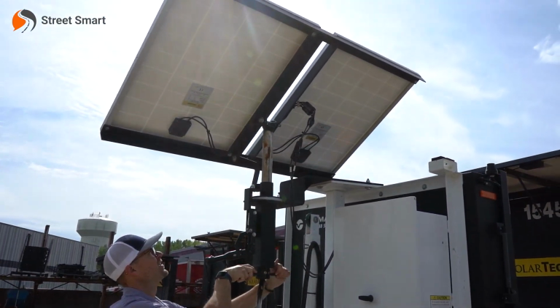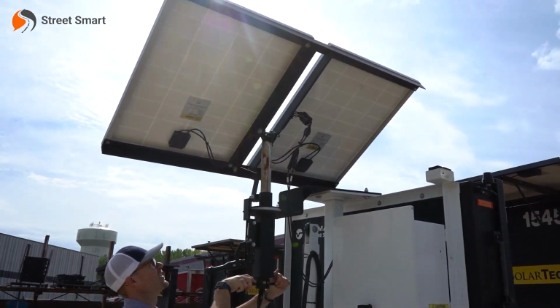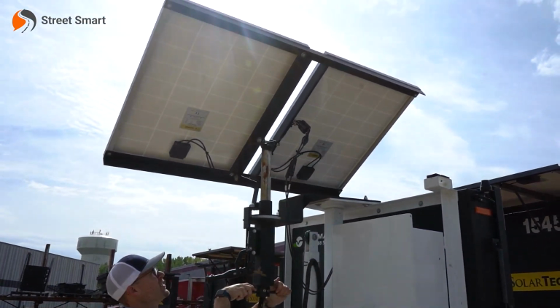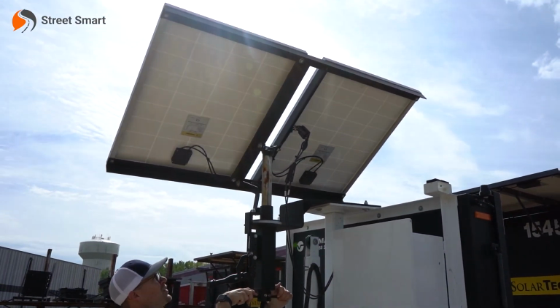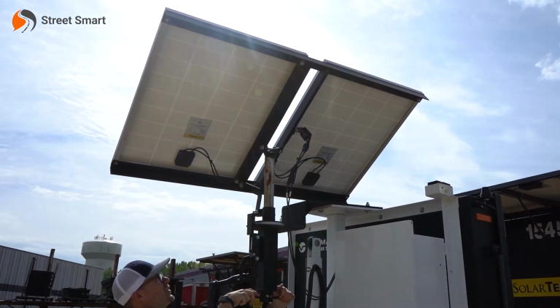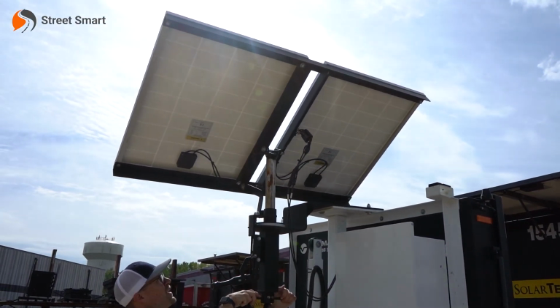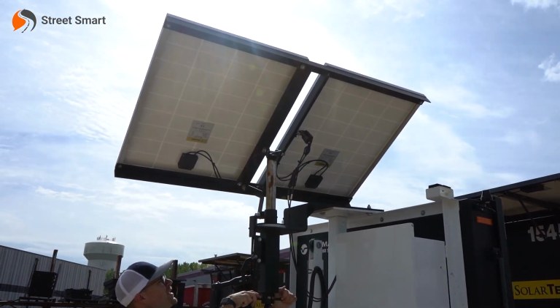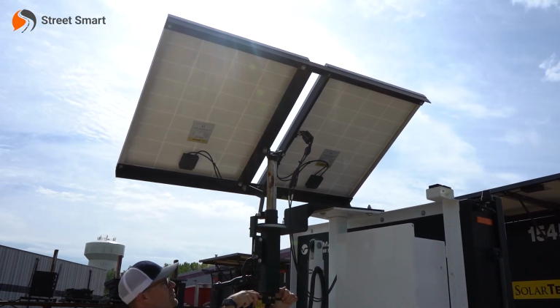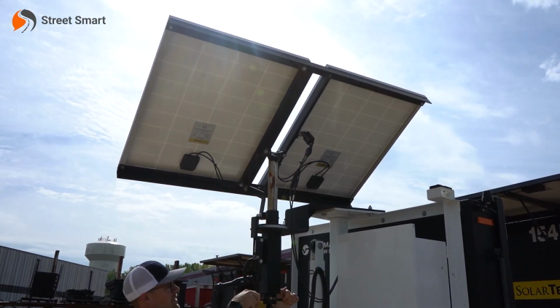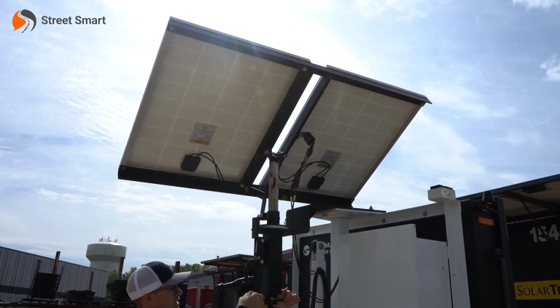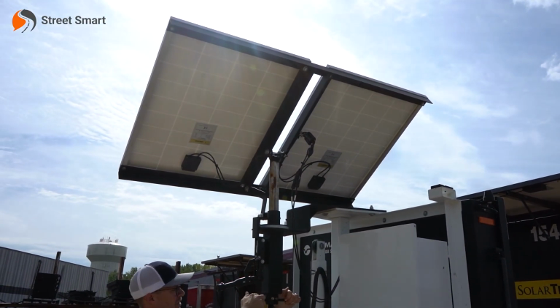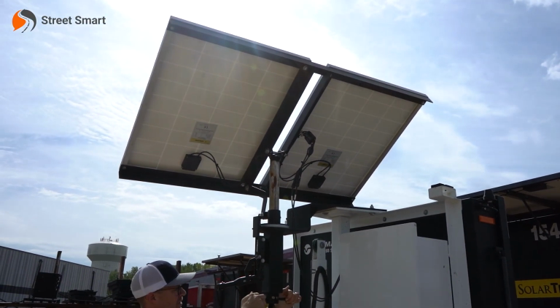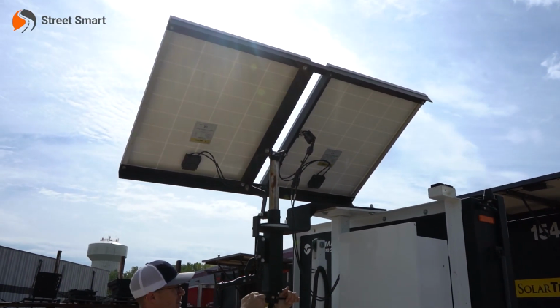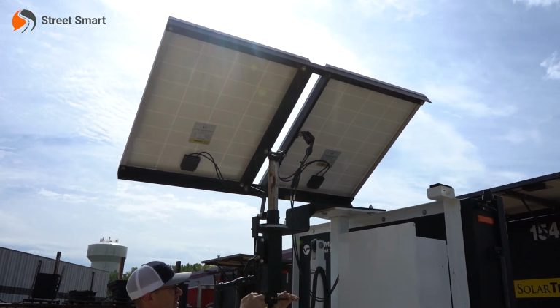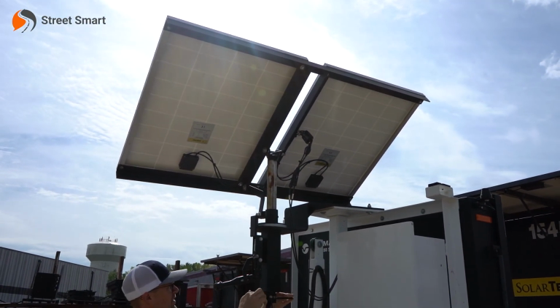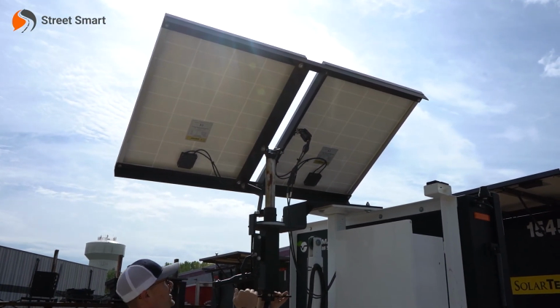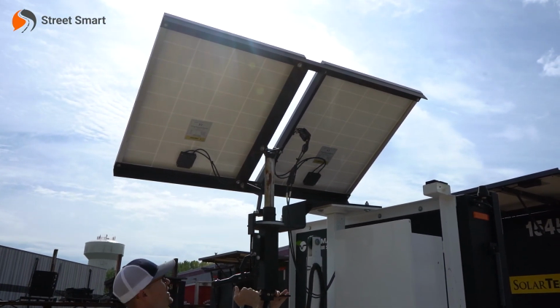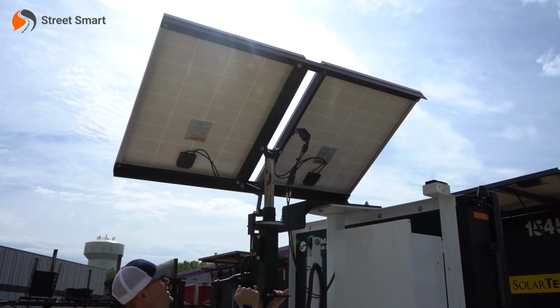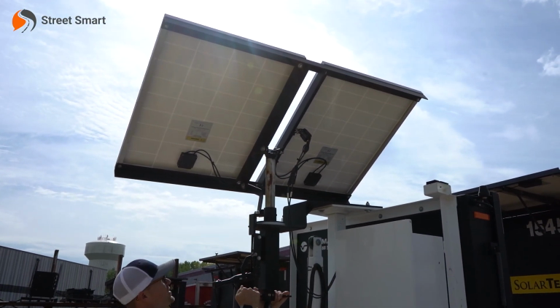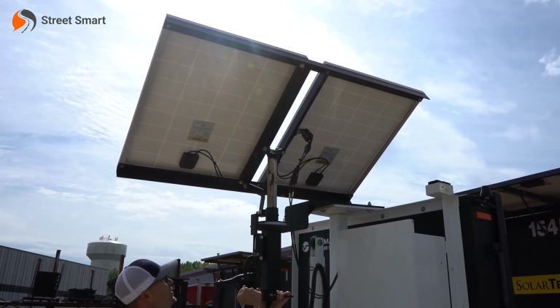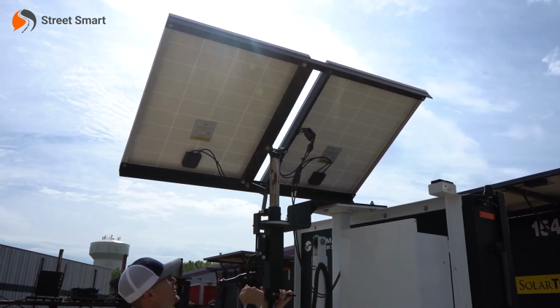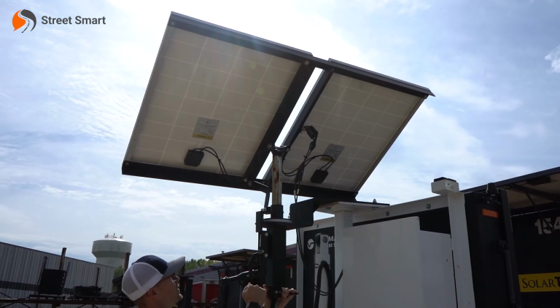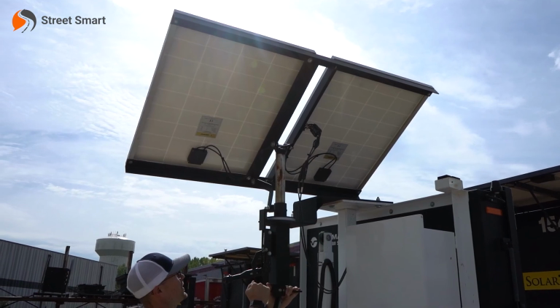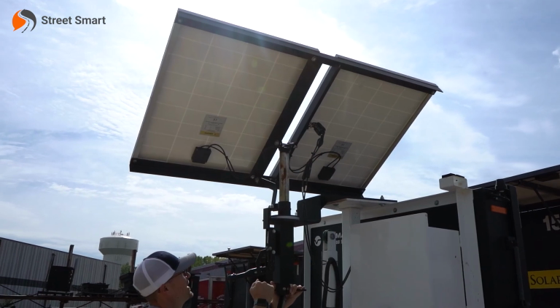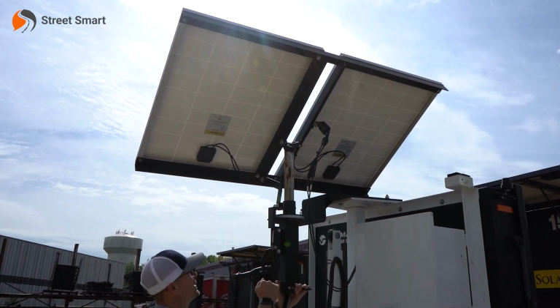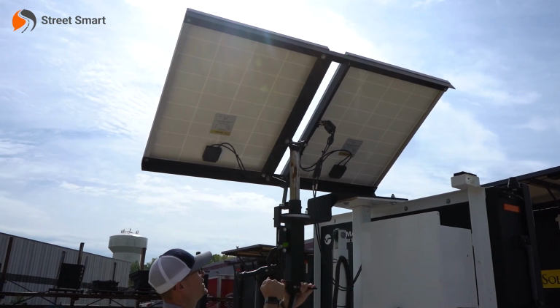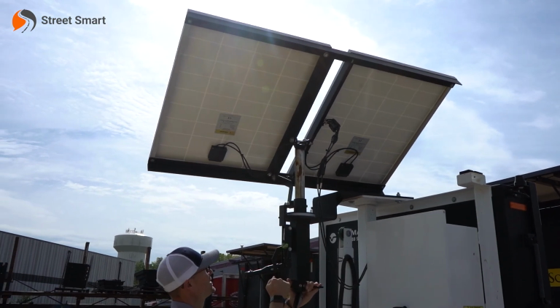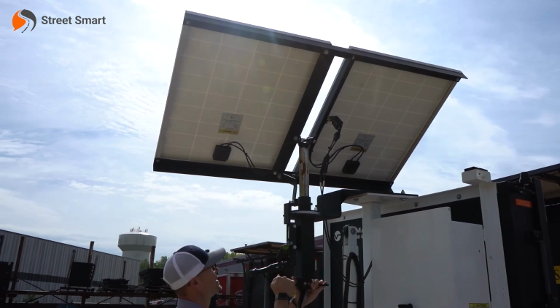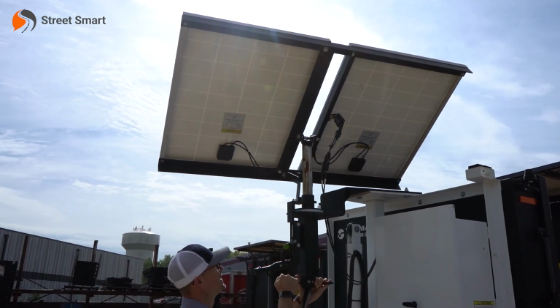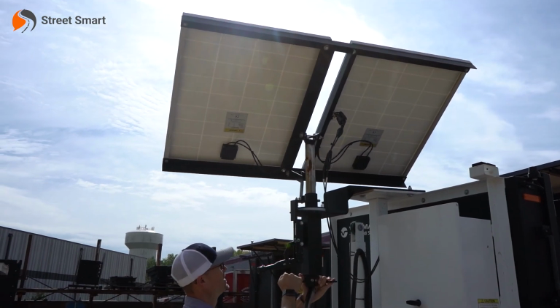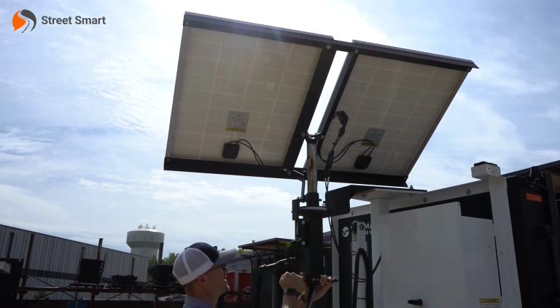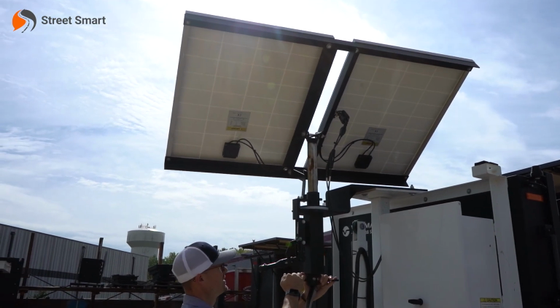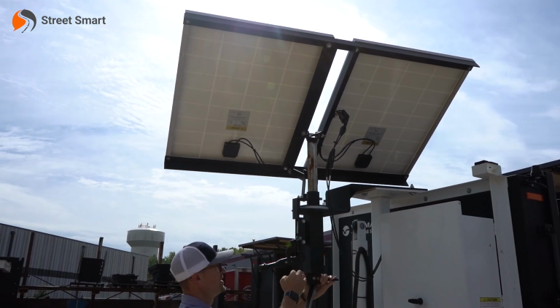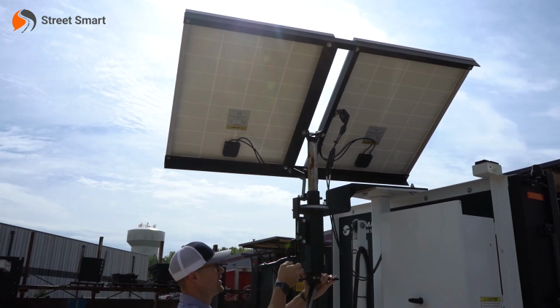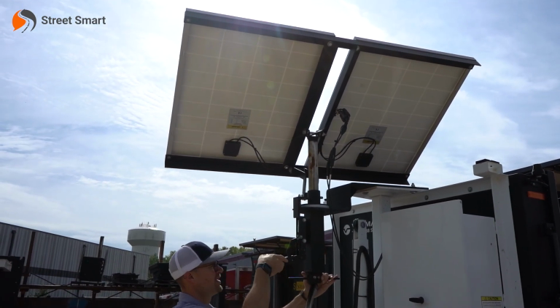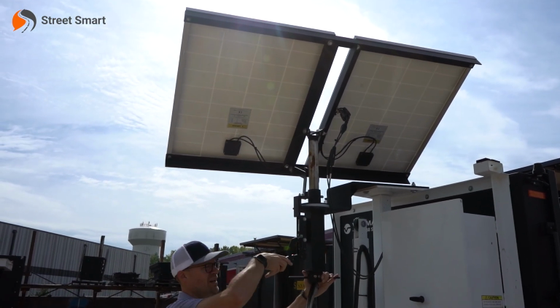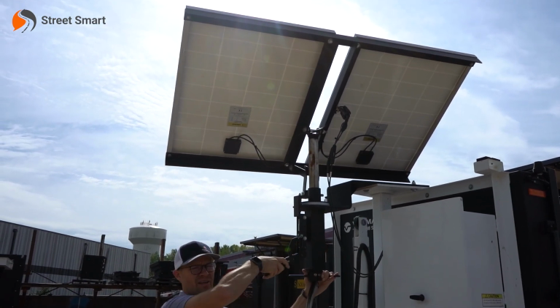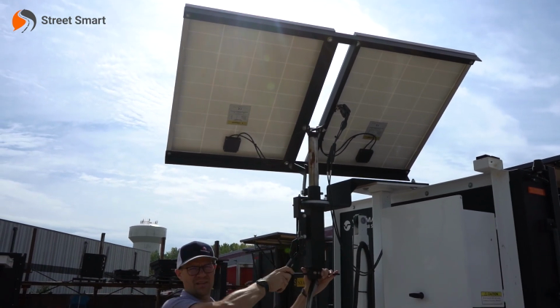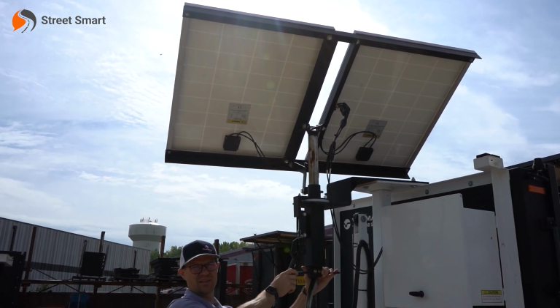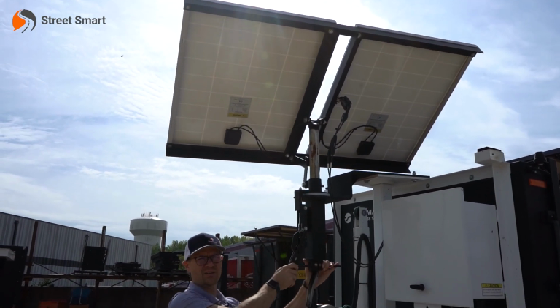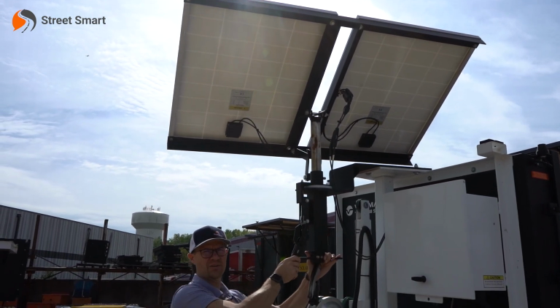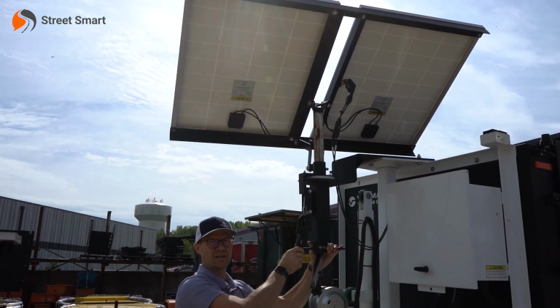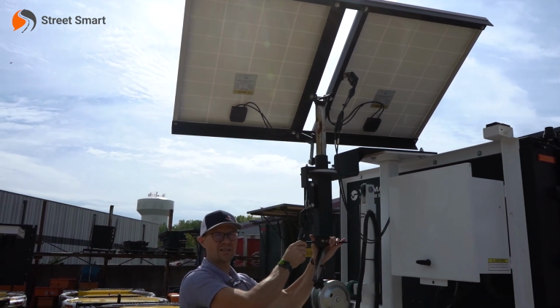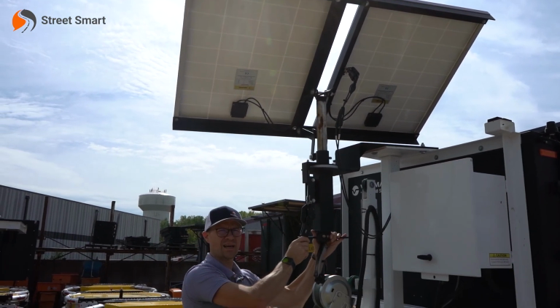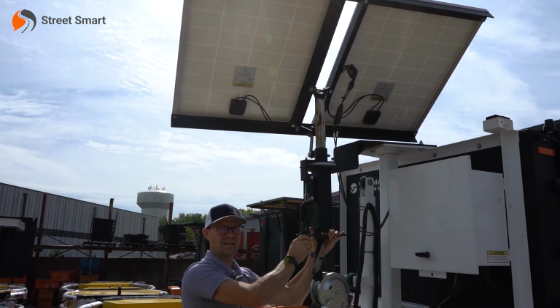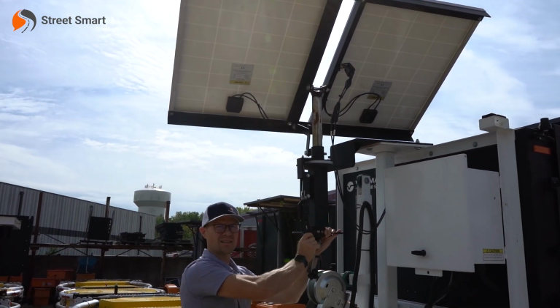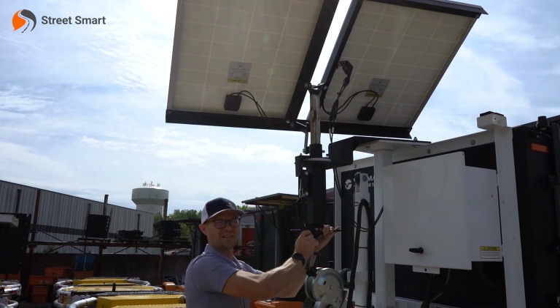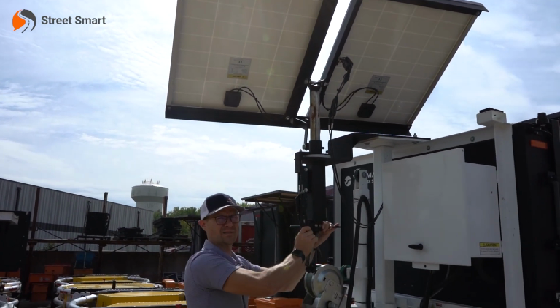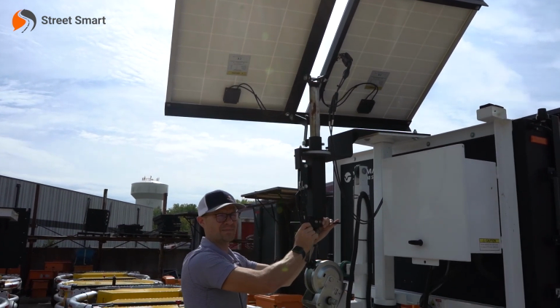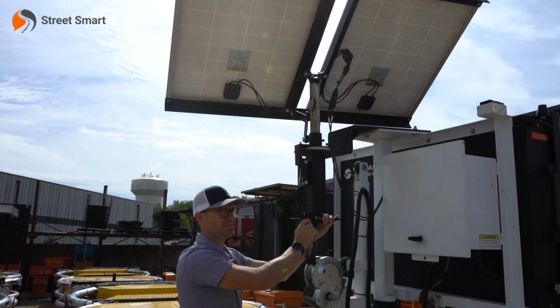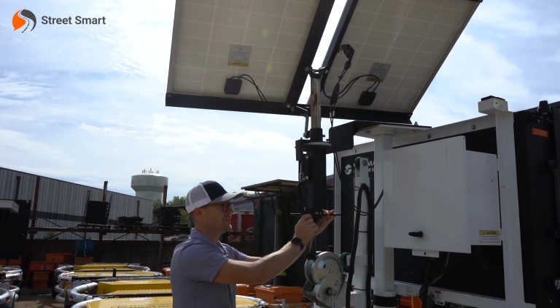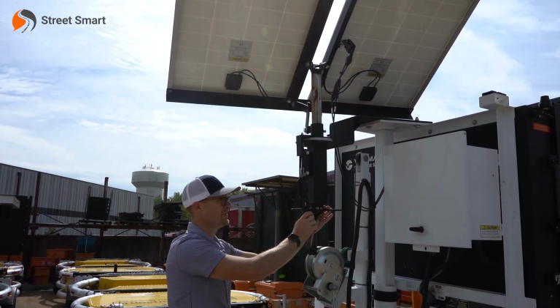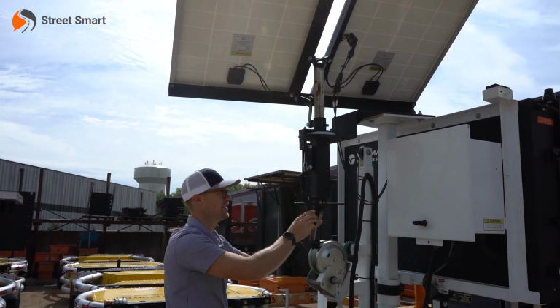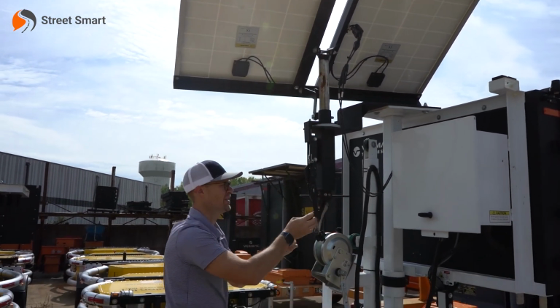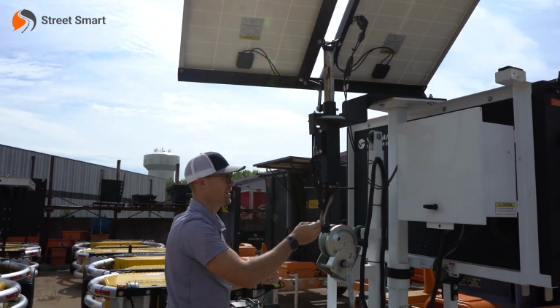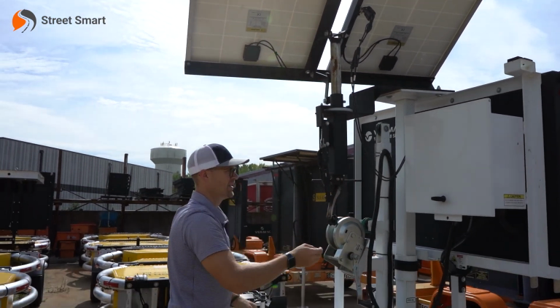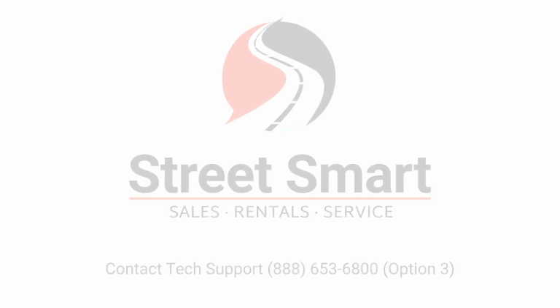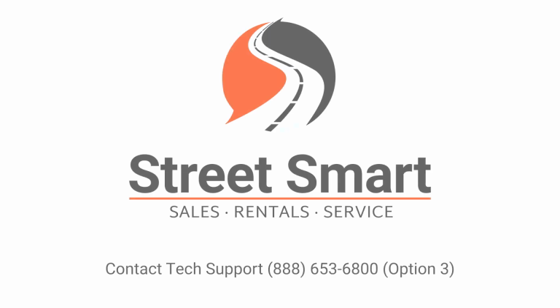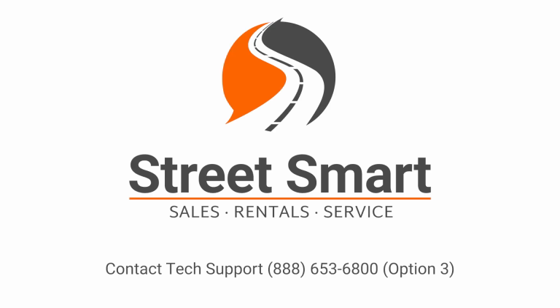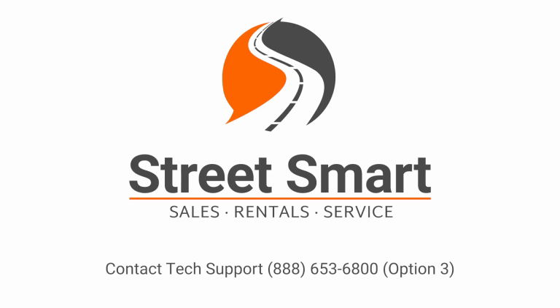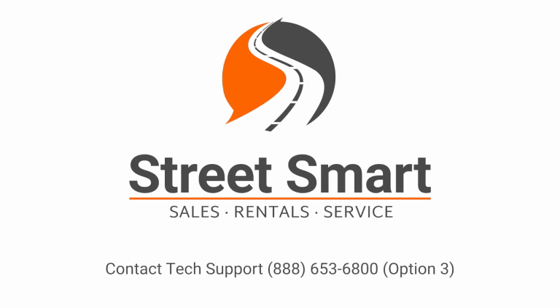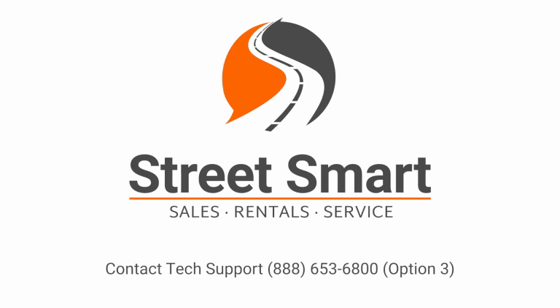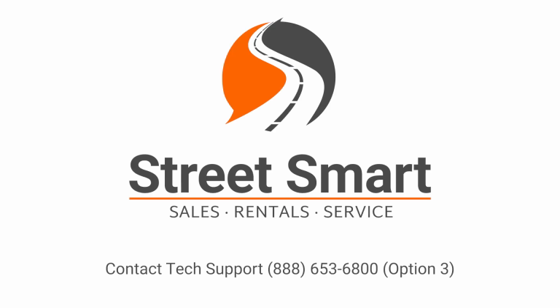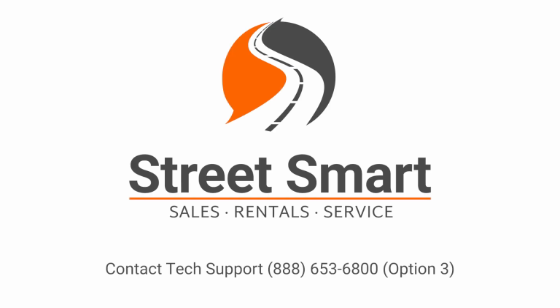You're going to go ahead and position your solar panels, then you're going to go ahead and lock it in. That's your tilt and rotate.